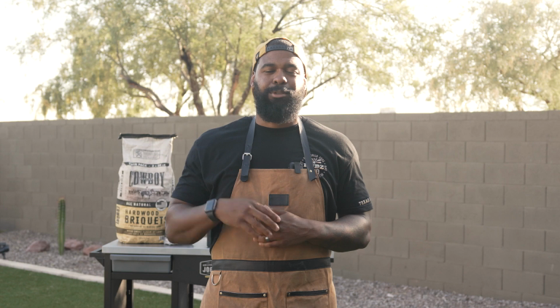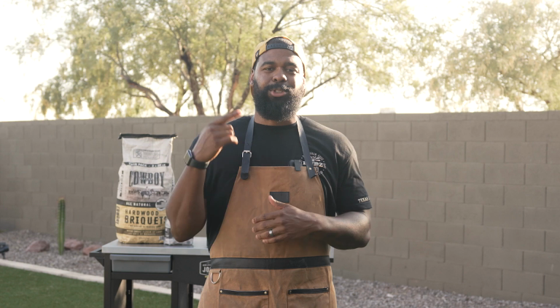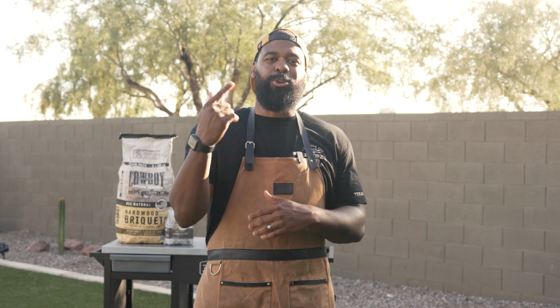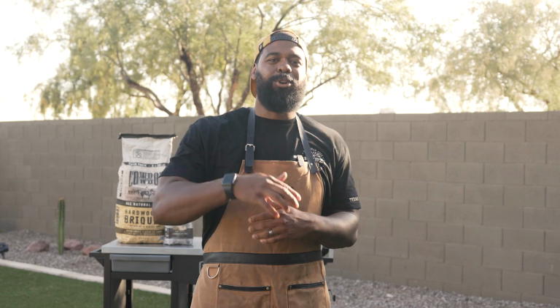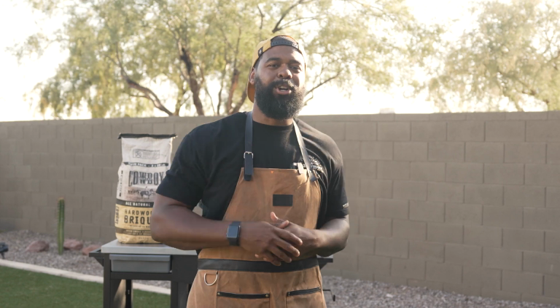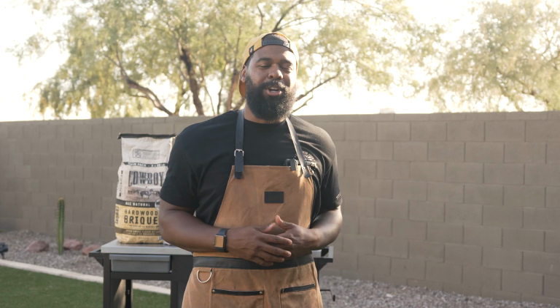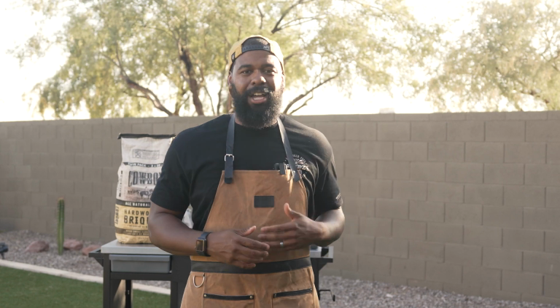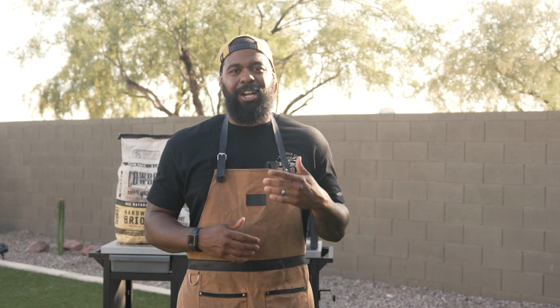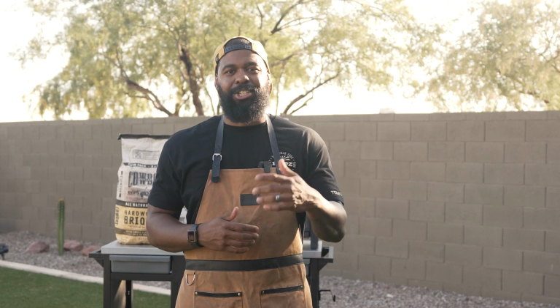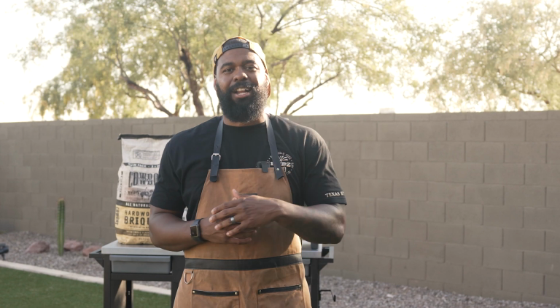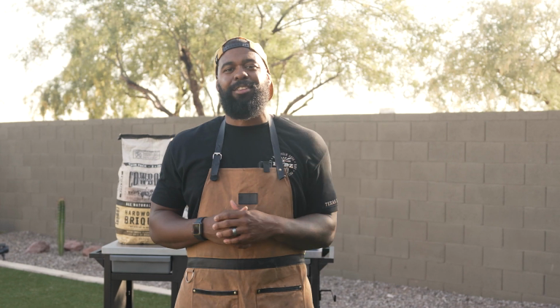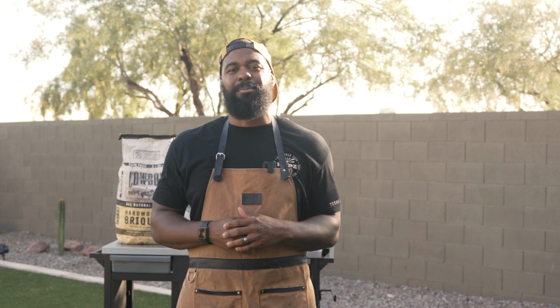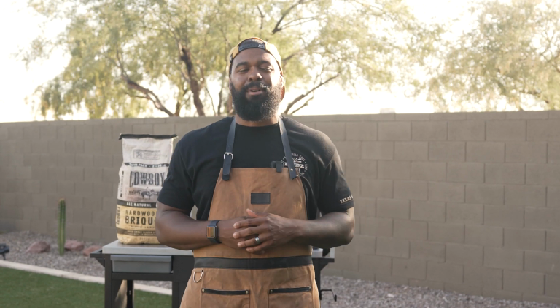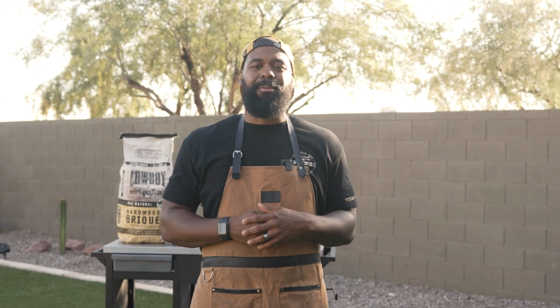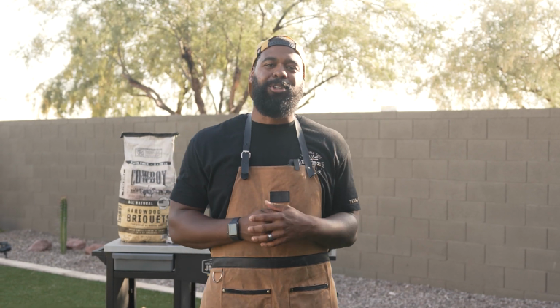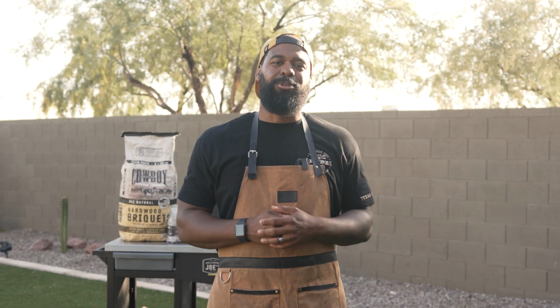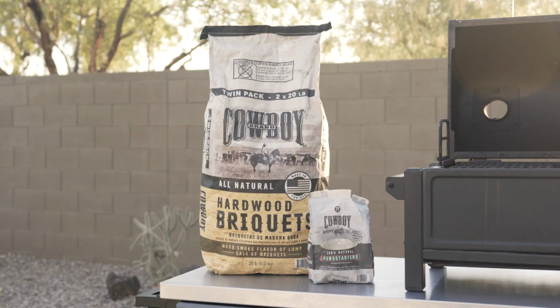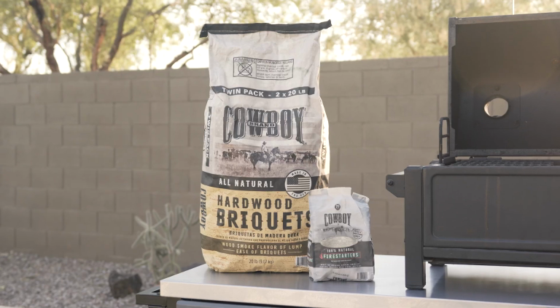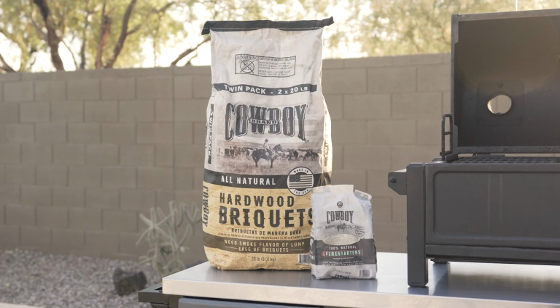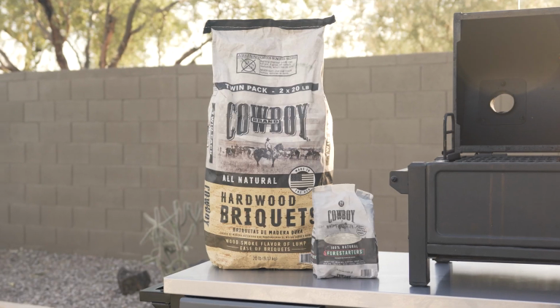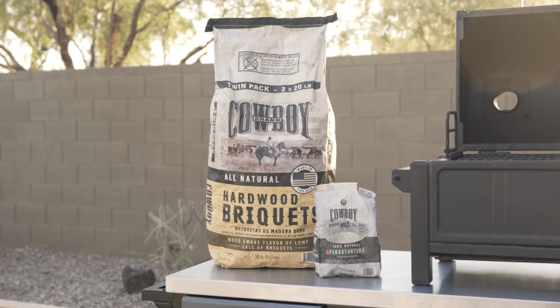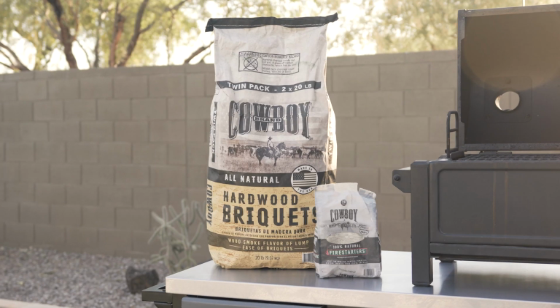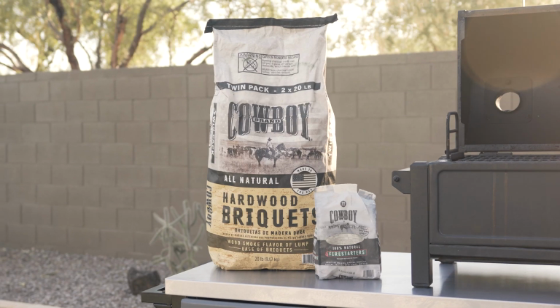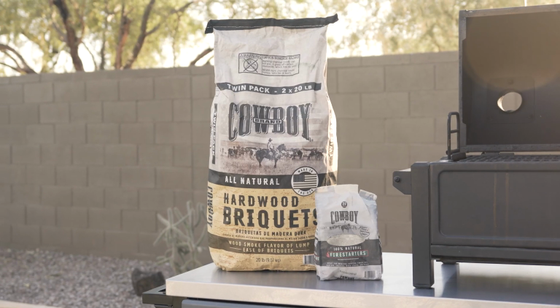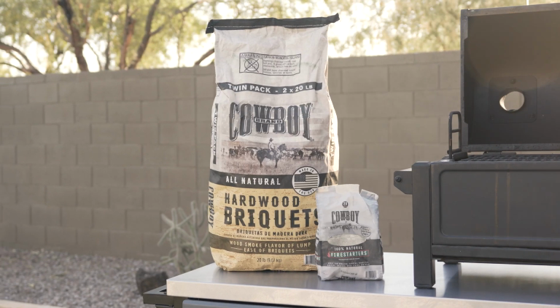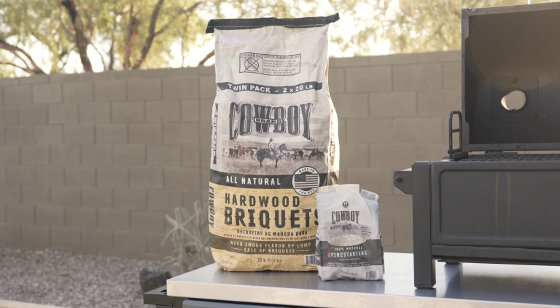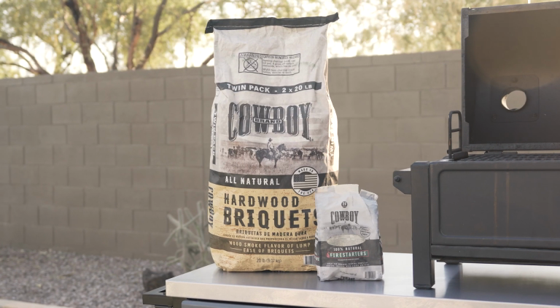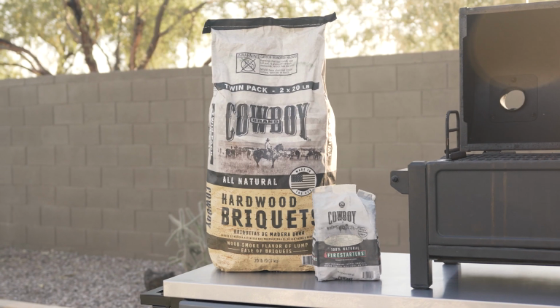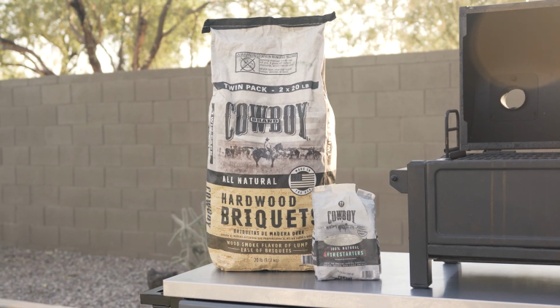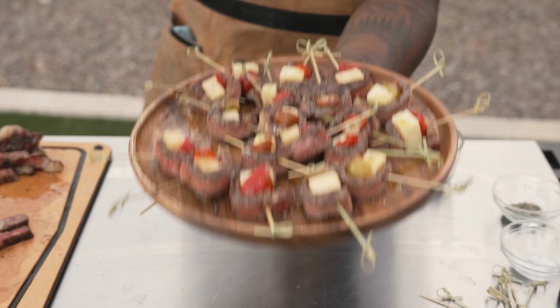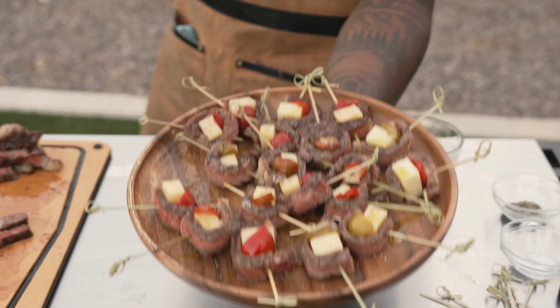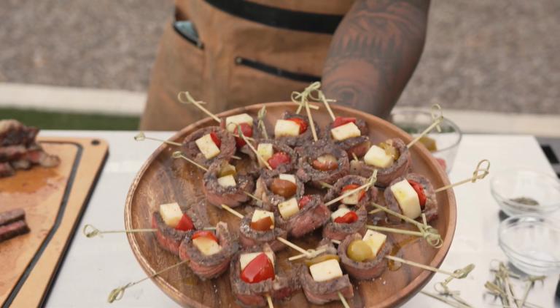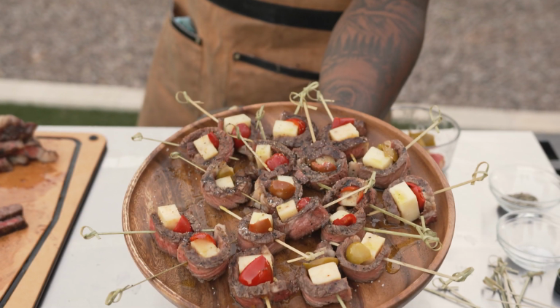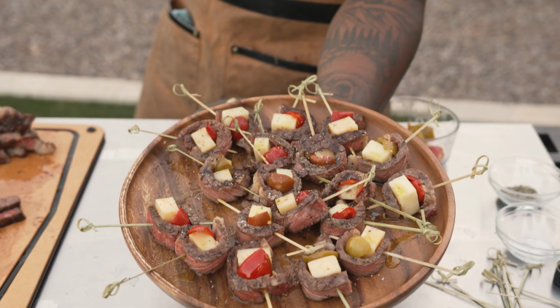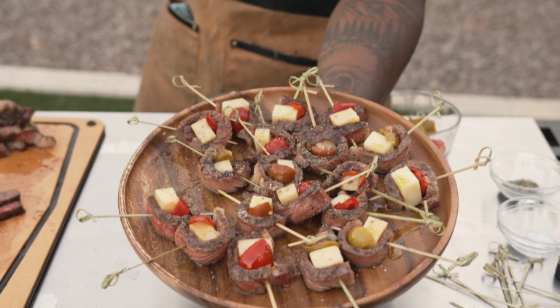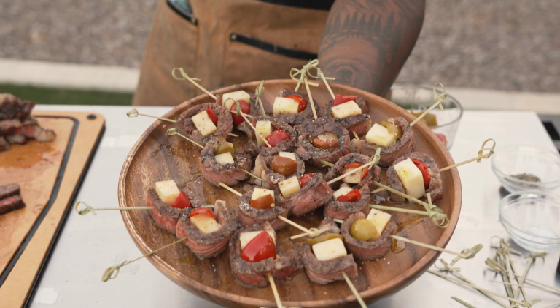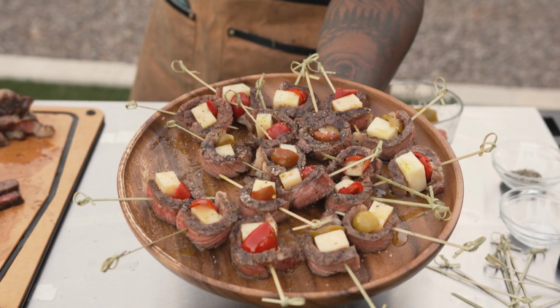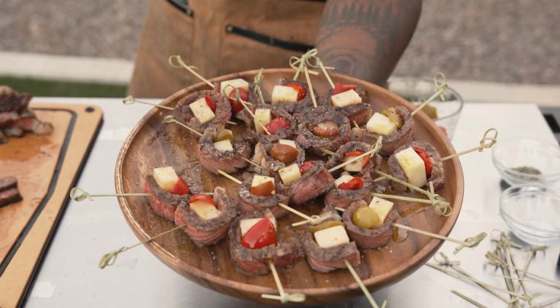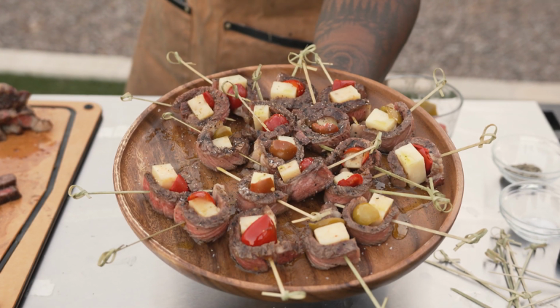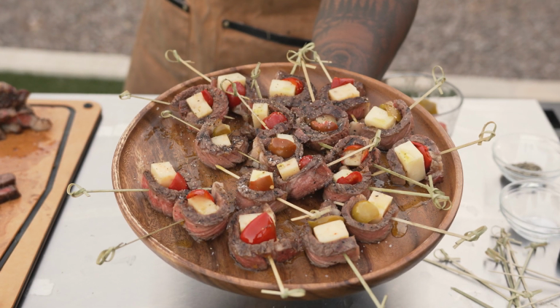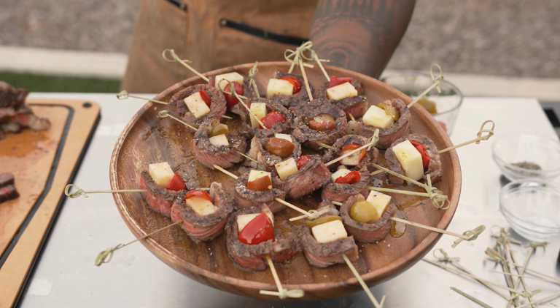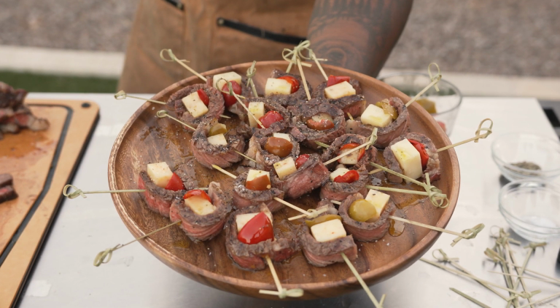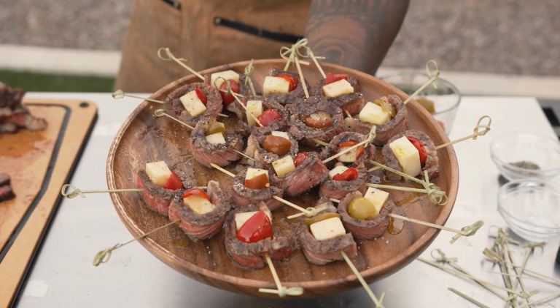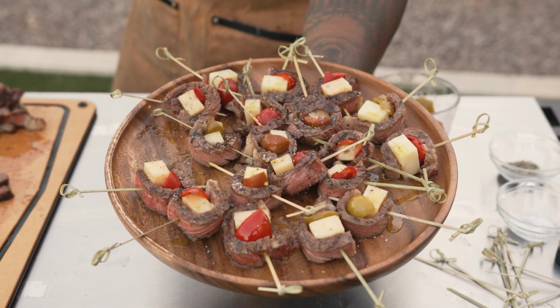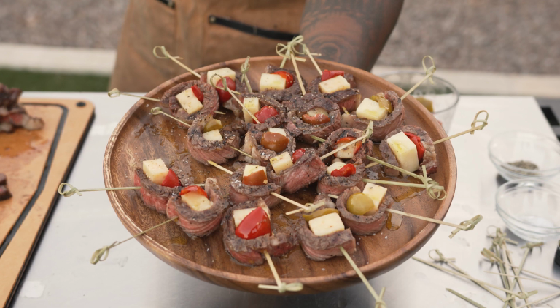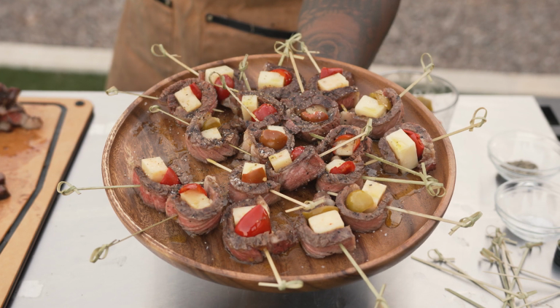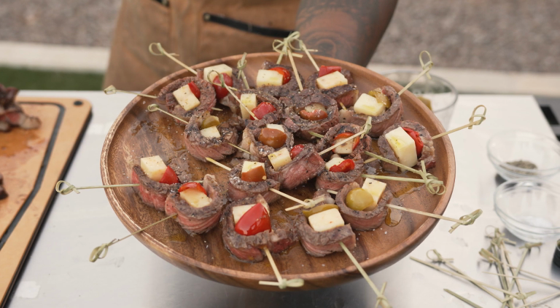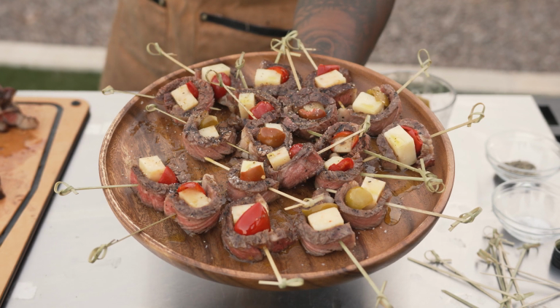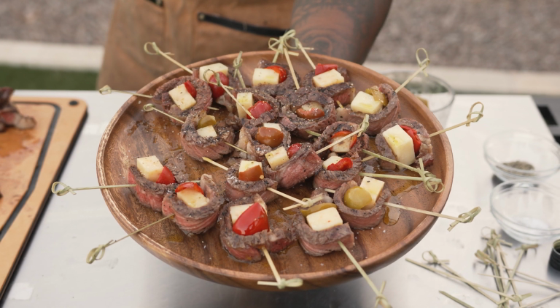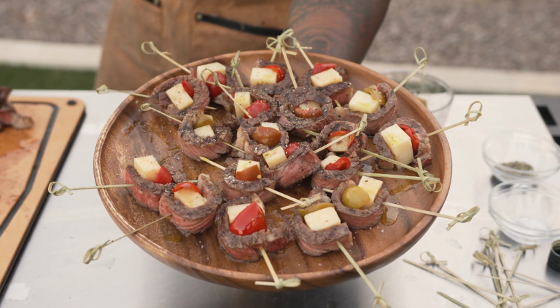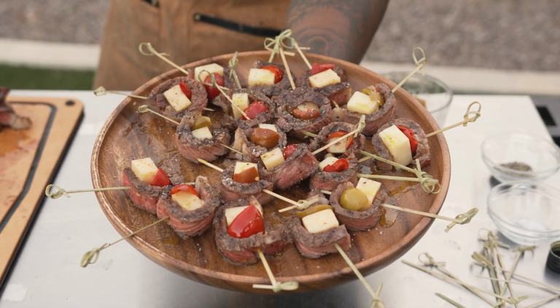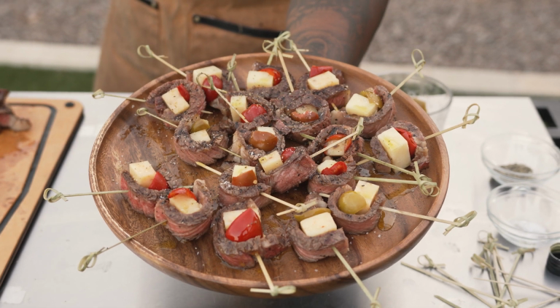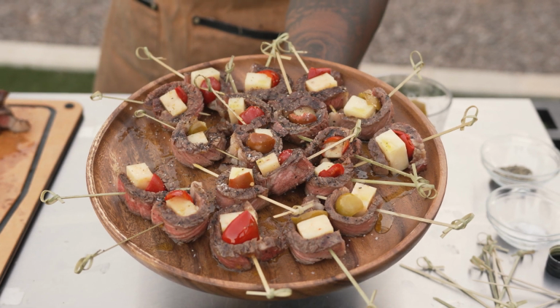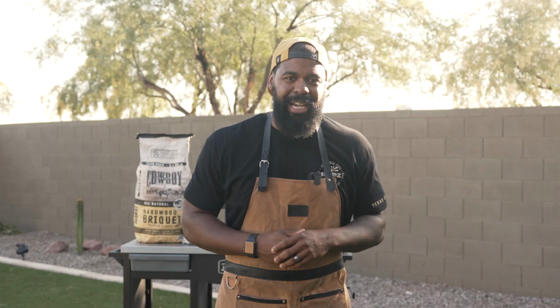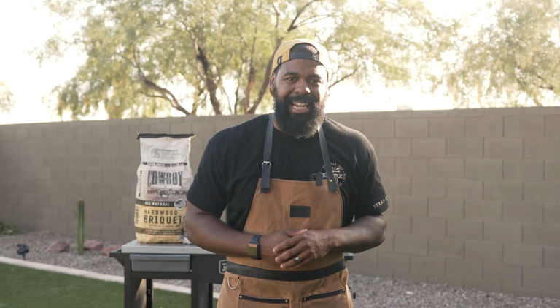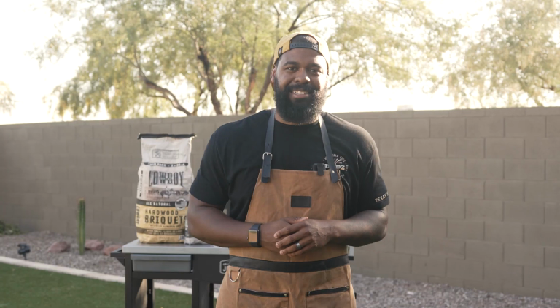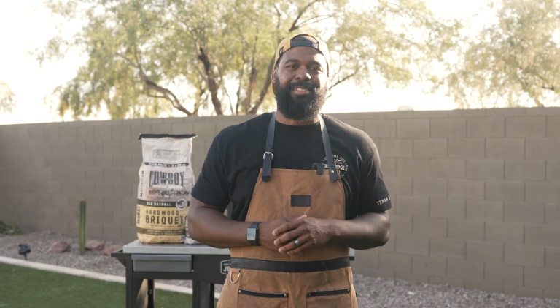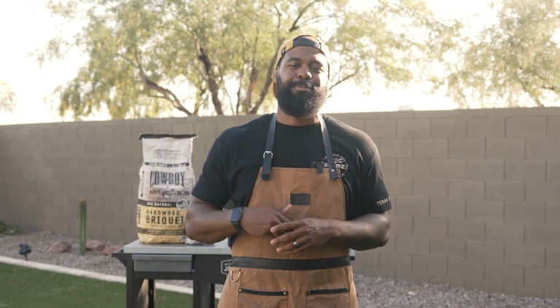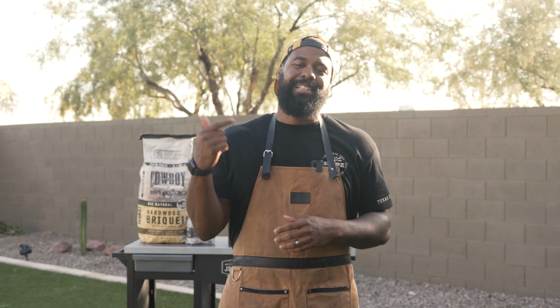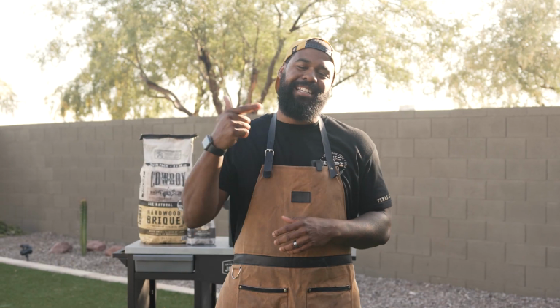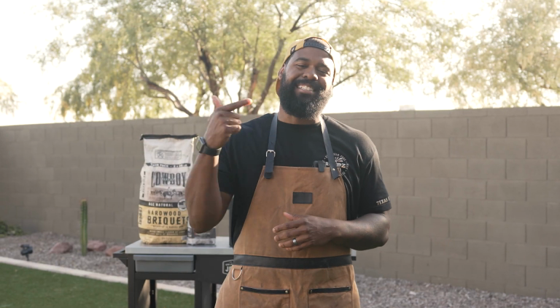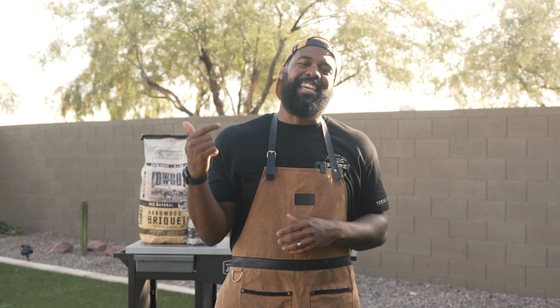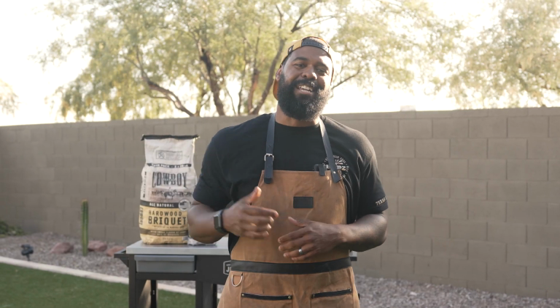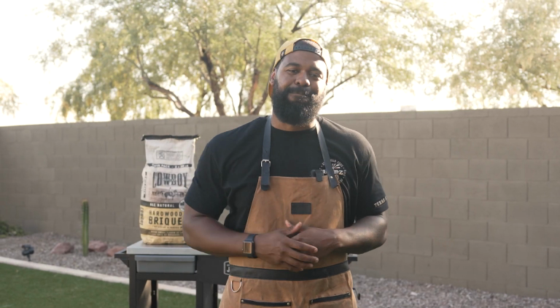What's going on y'all? Jonathan Barbecue here with Cowboy Charco and today we're making ribeye antipasto bites. Let's get it.